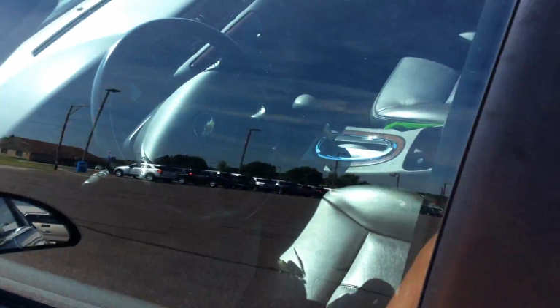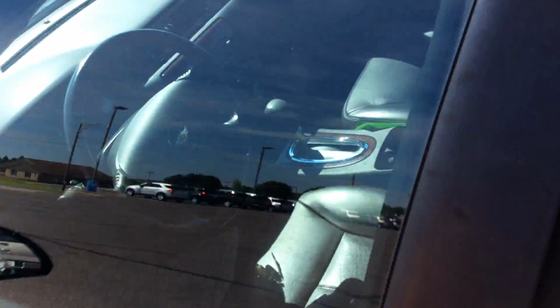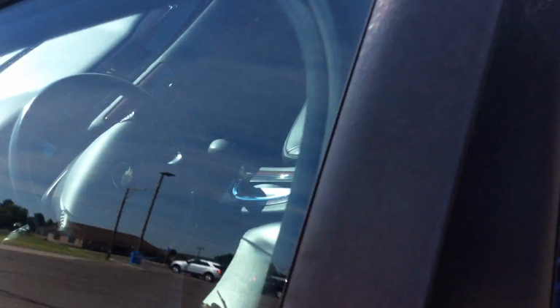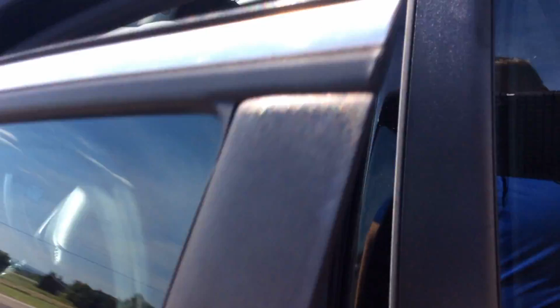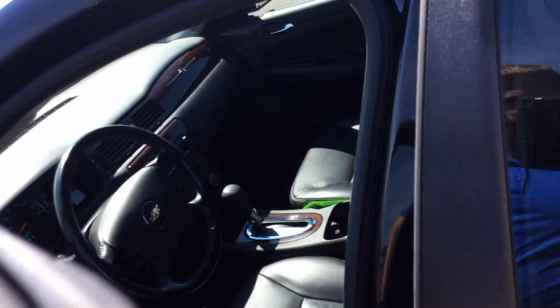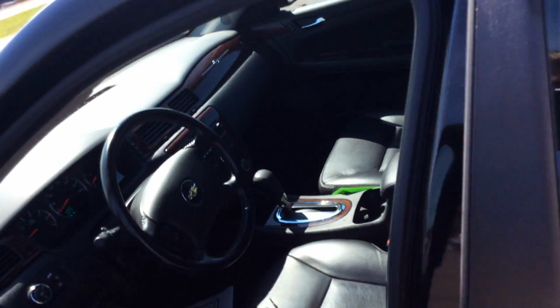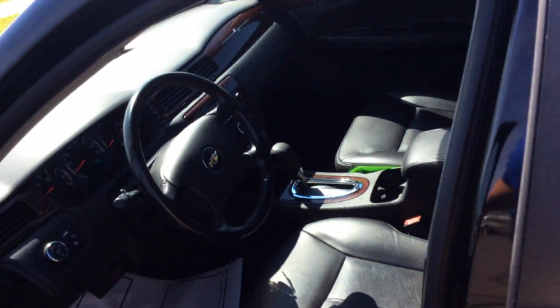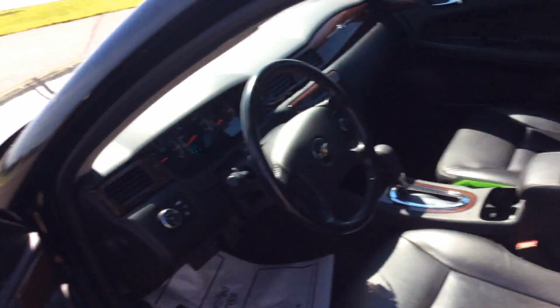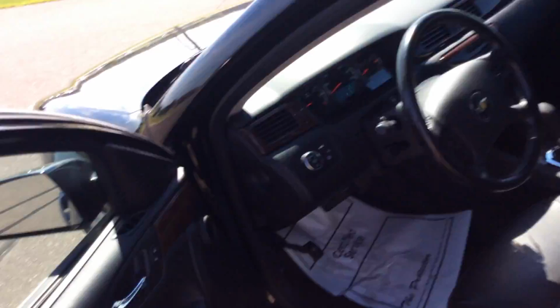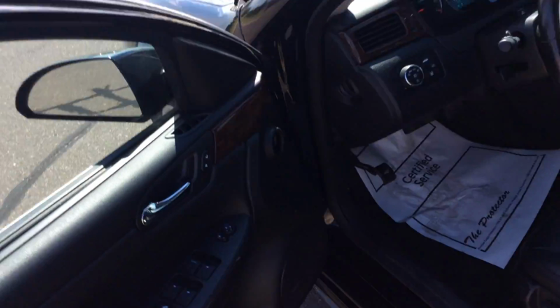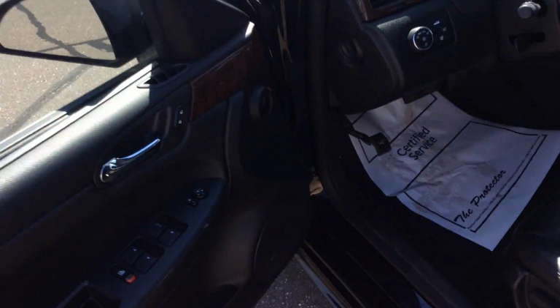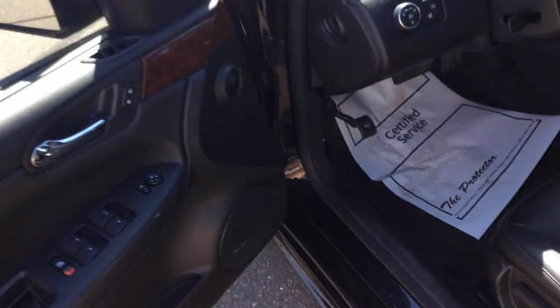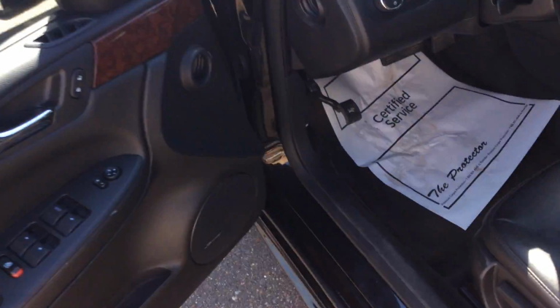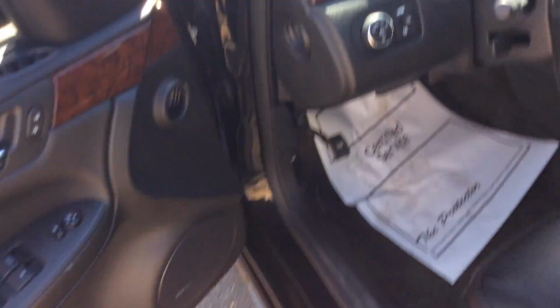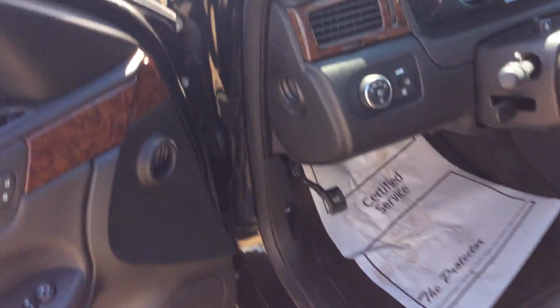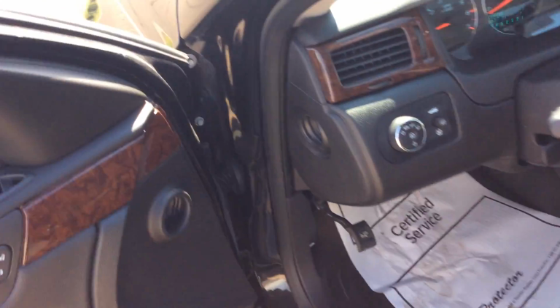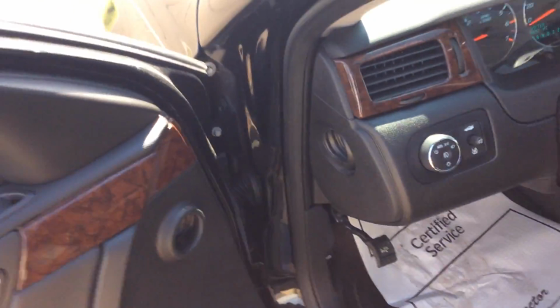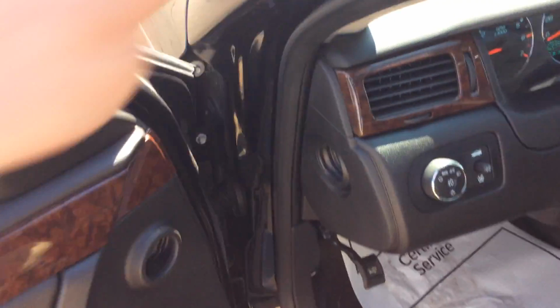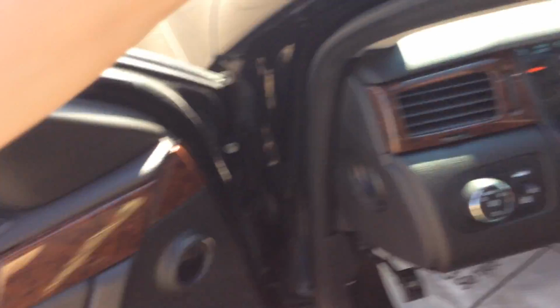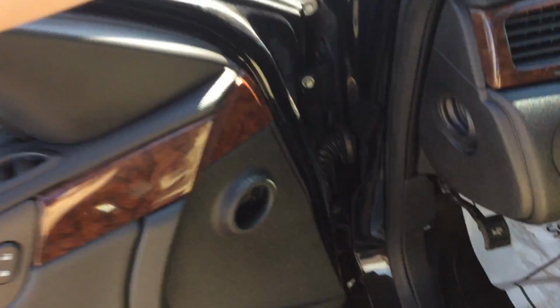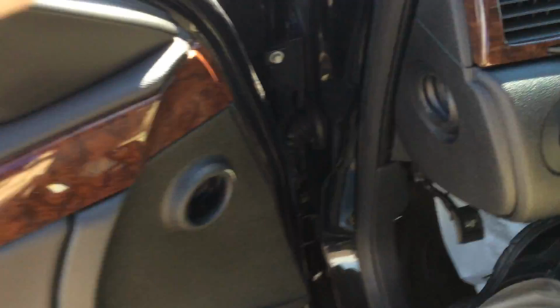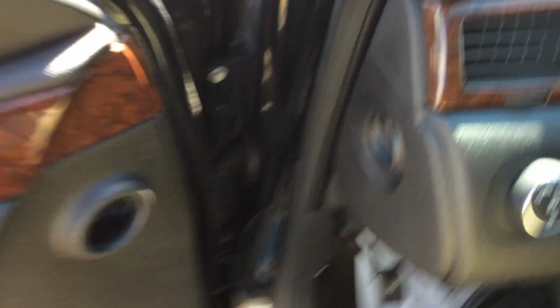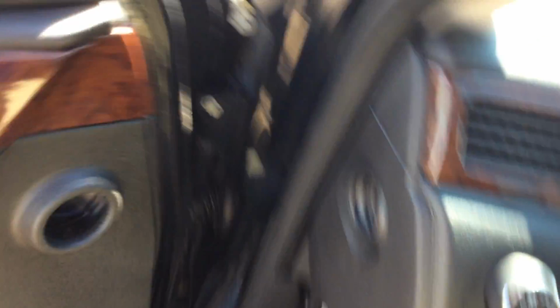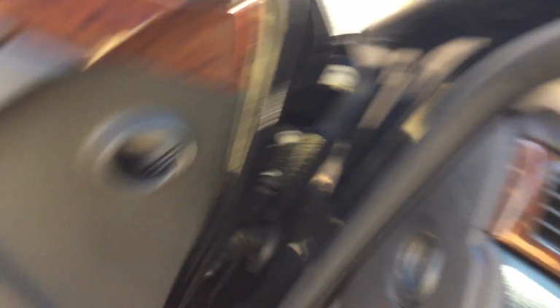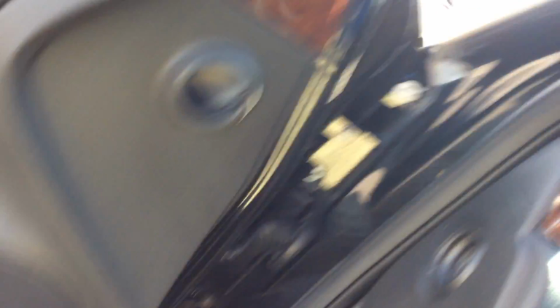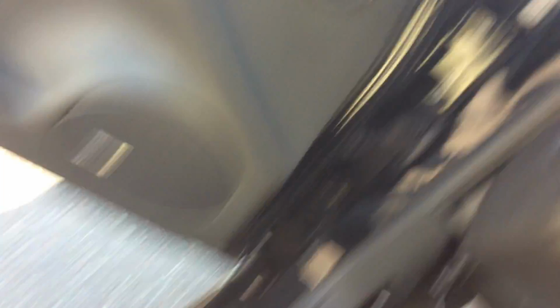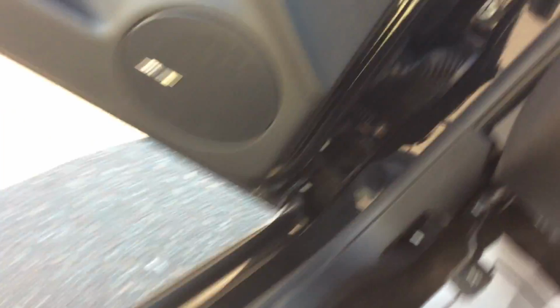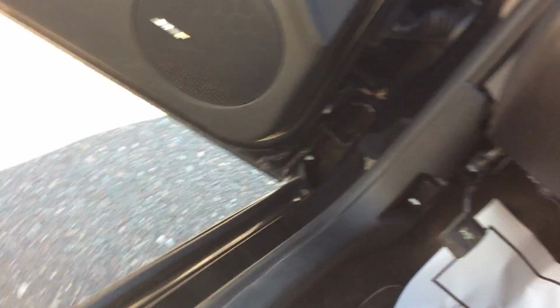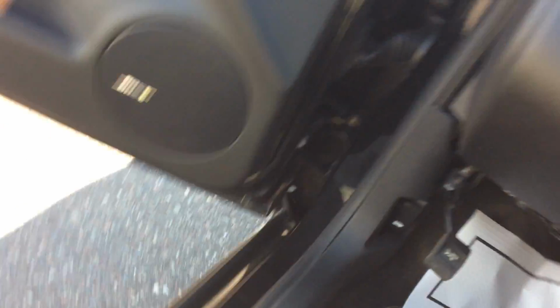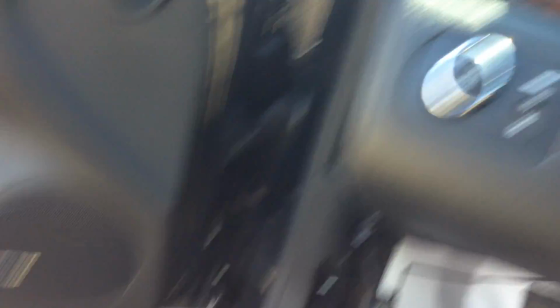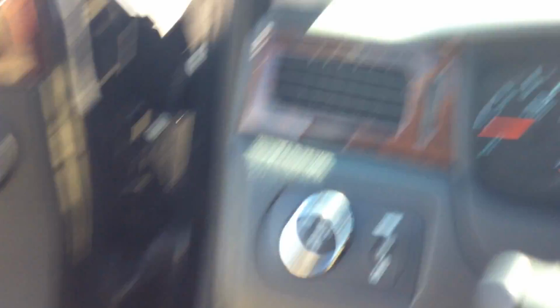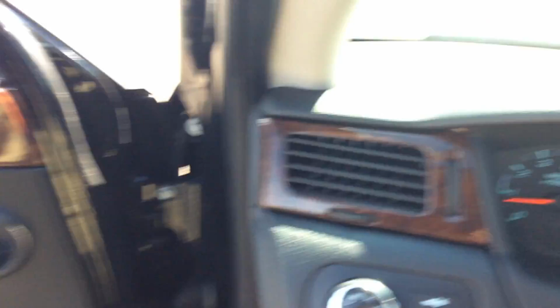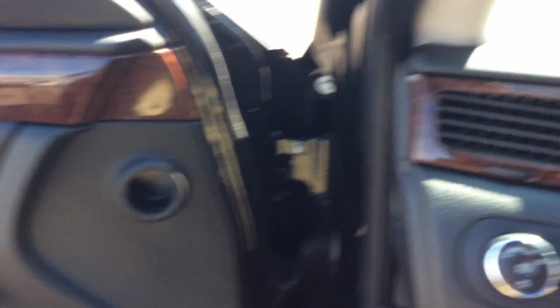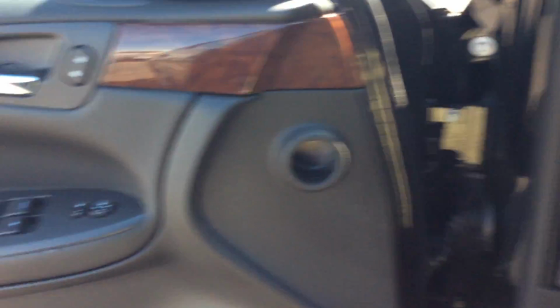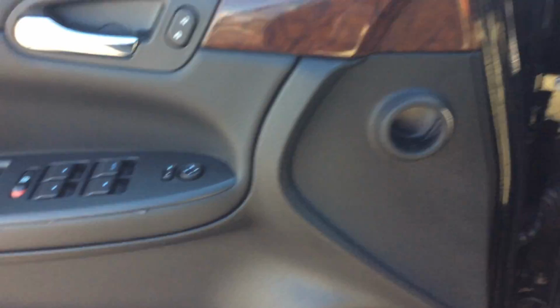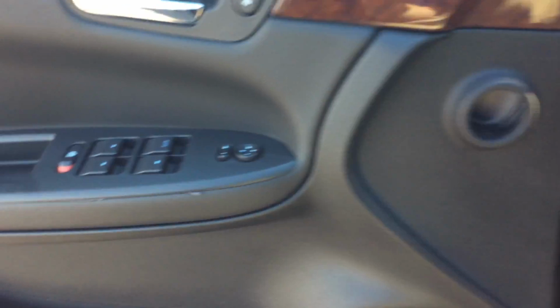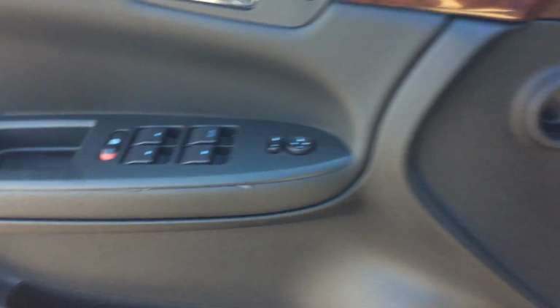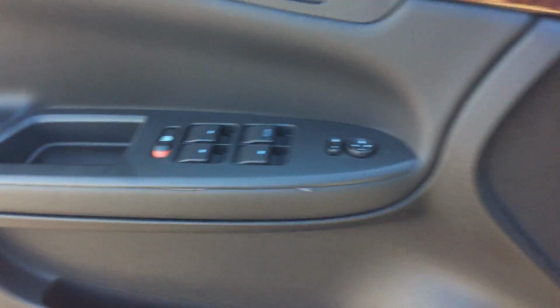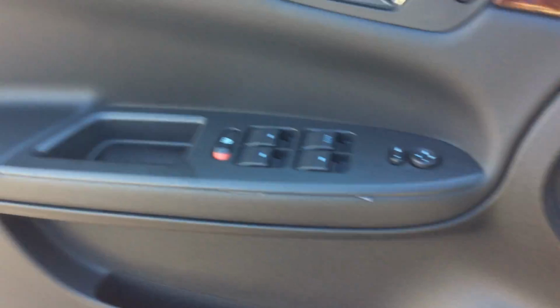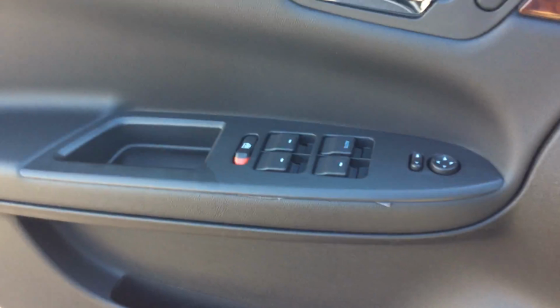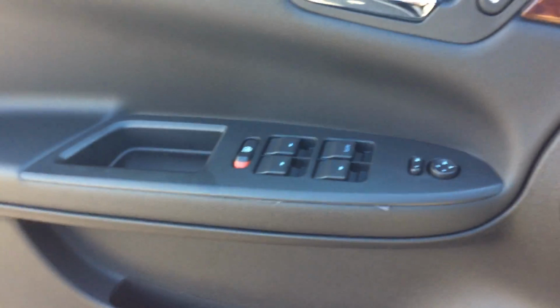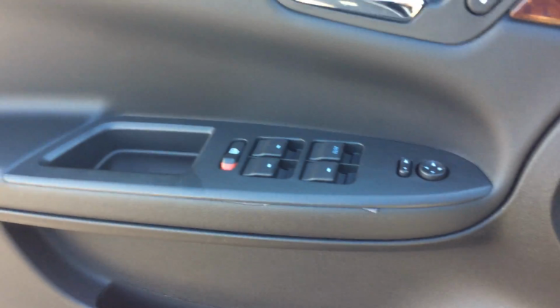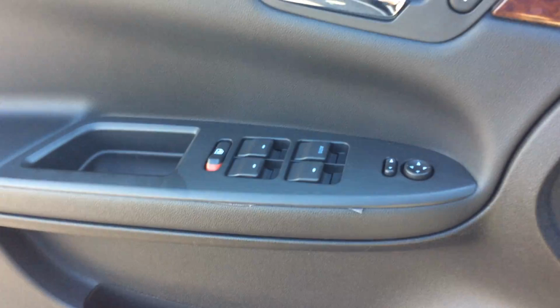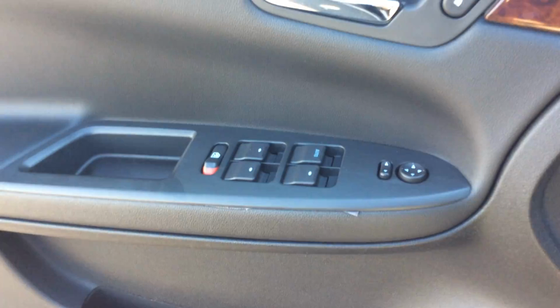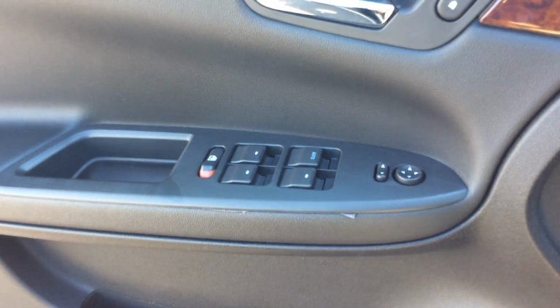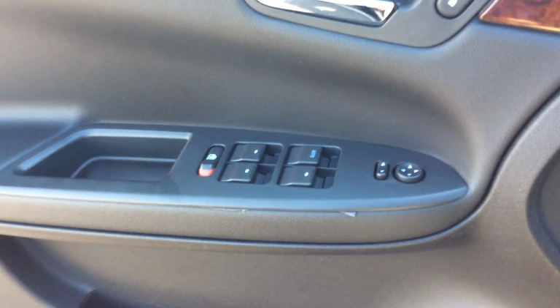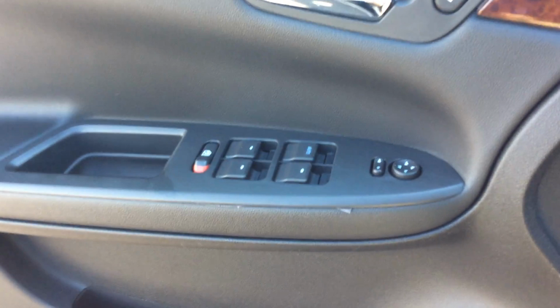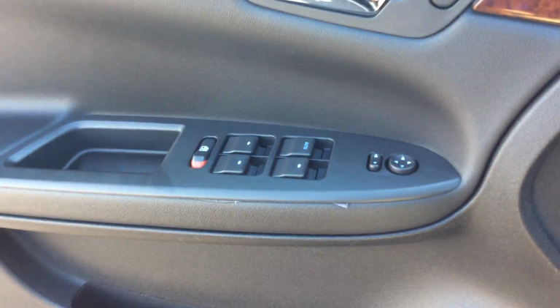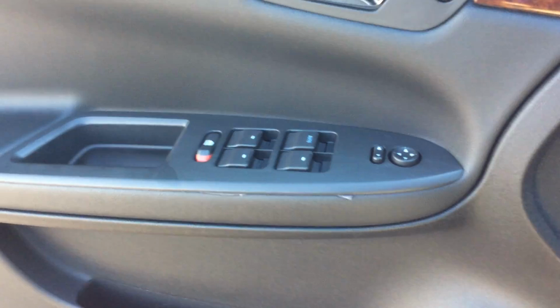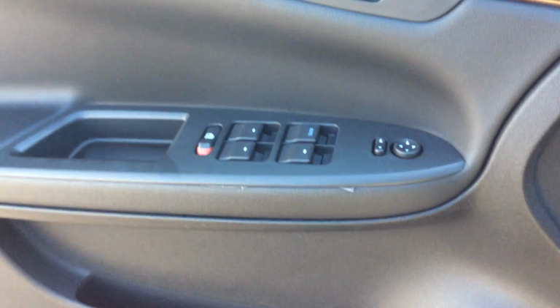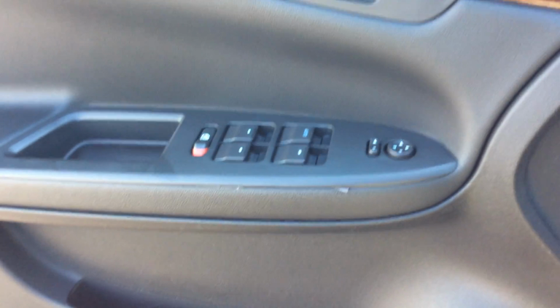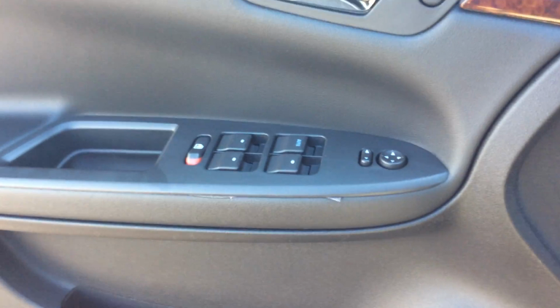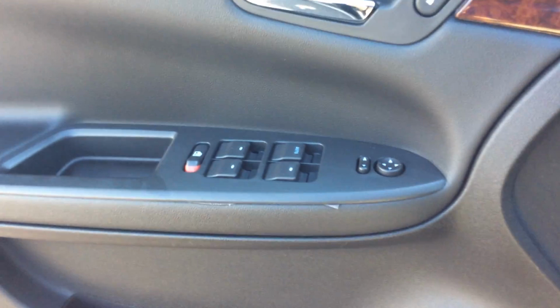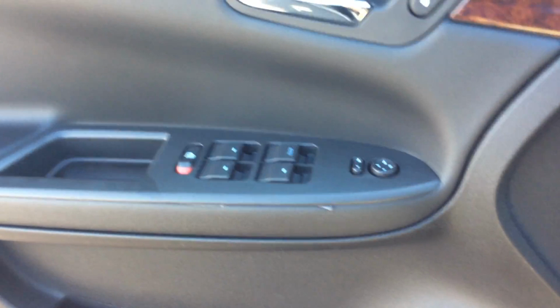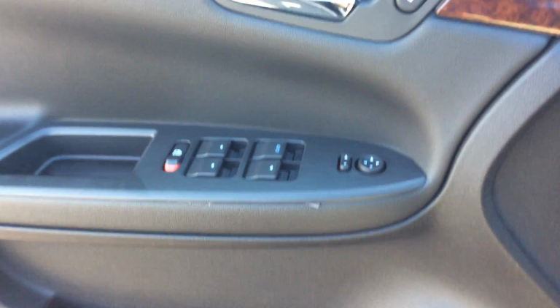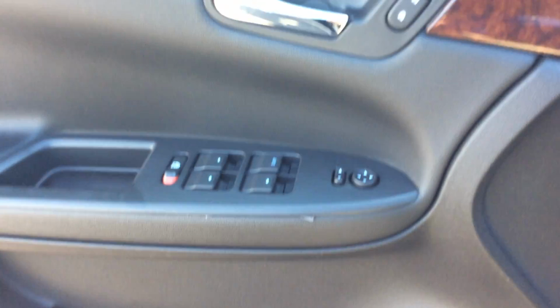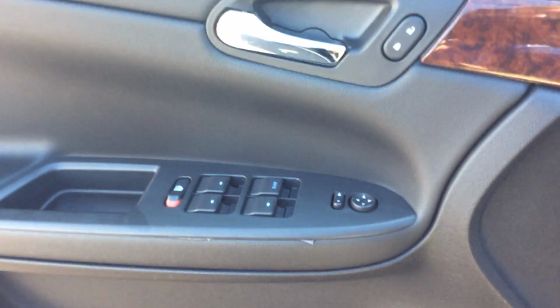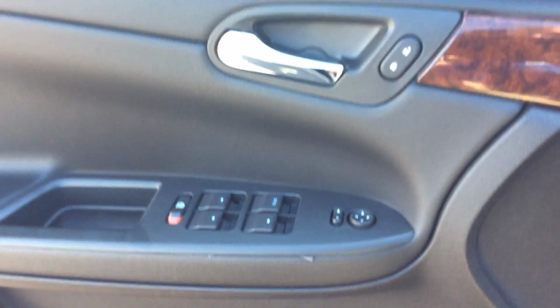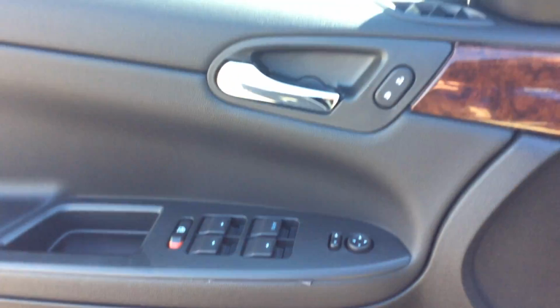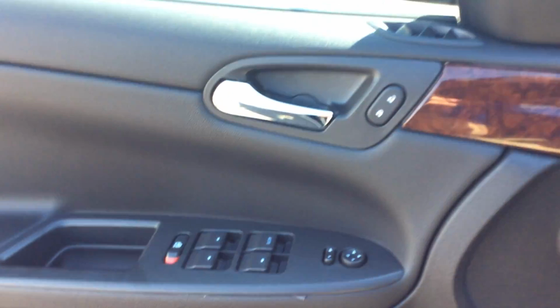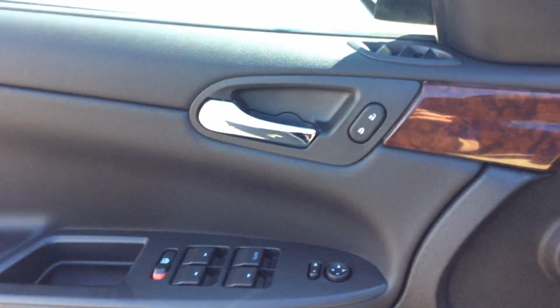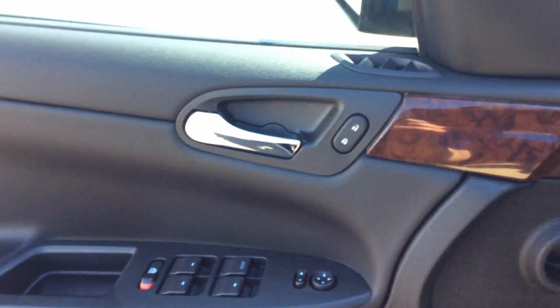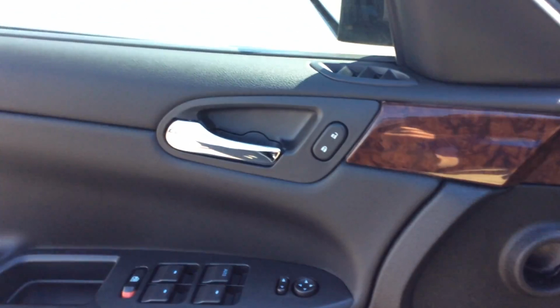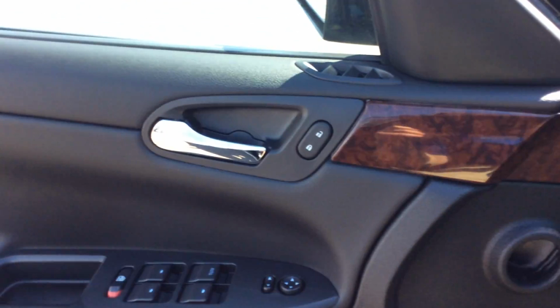In the front seat here, starting with the door — of course you've got power locks, power windows, and power mirrors.